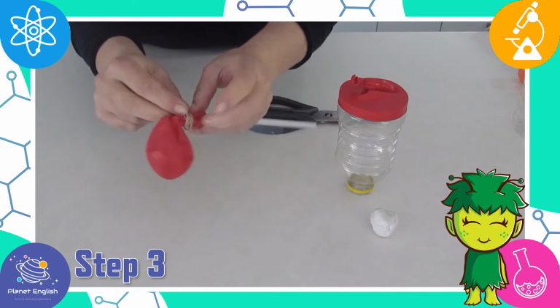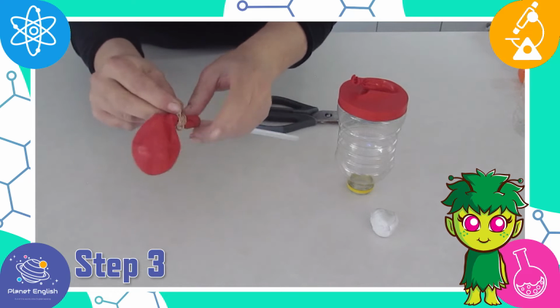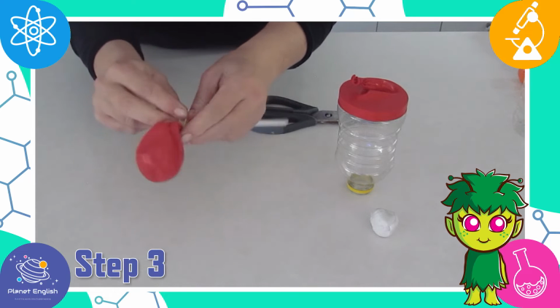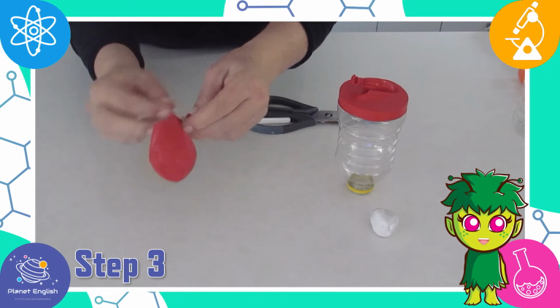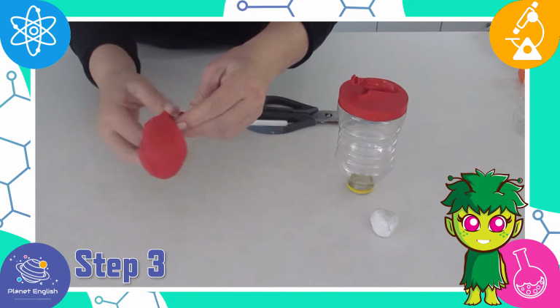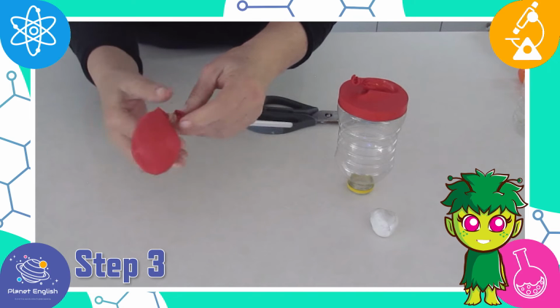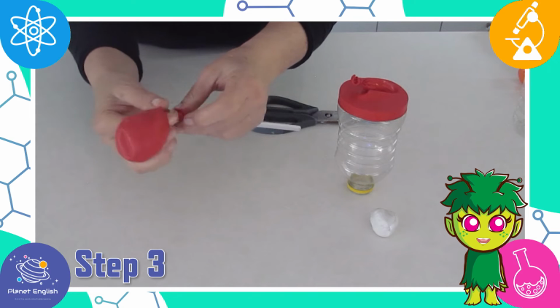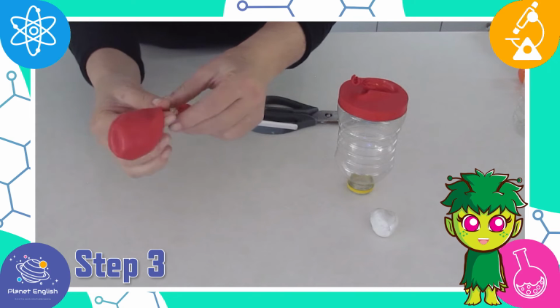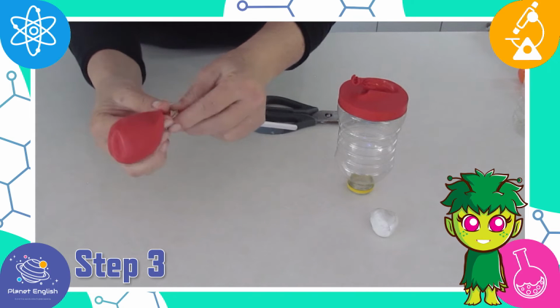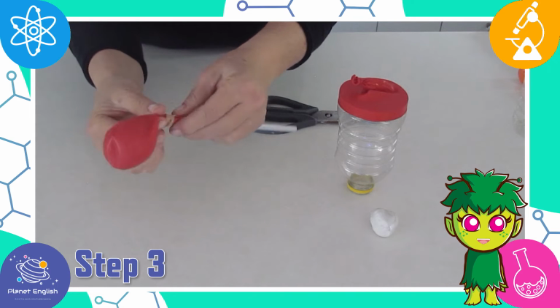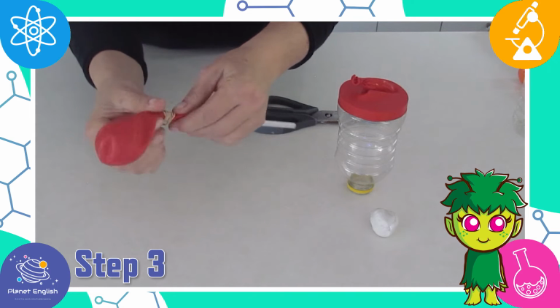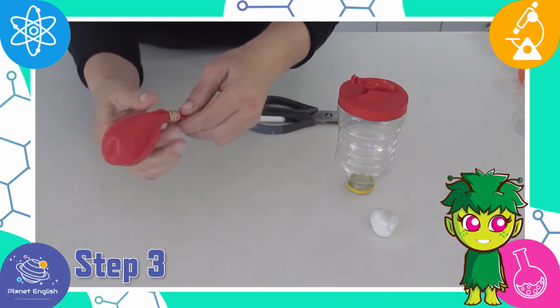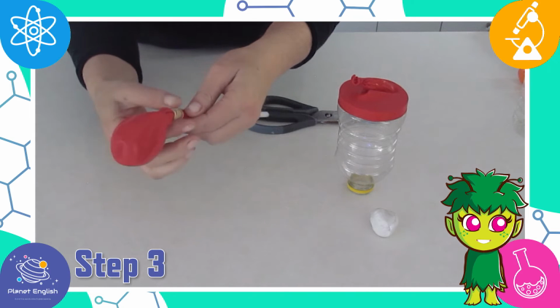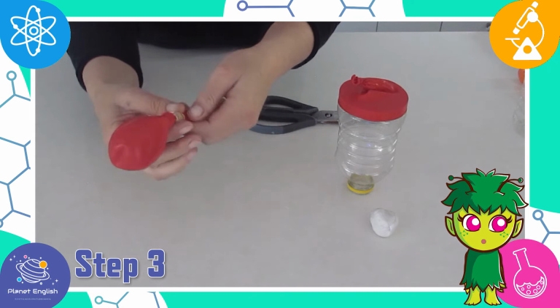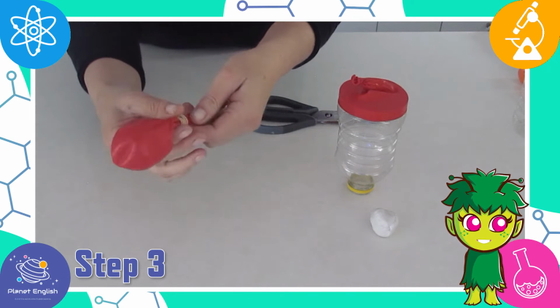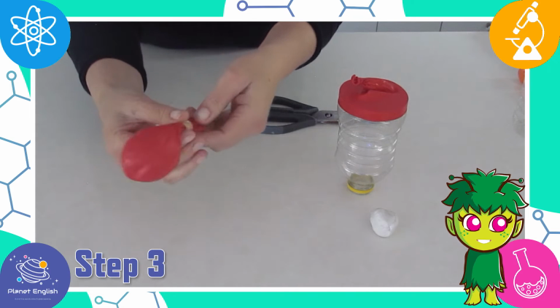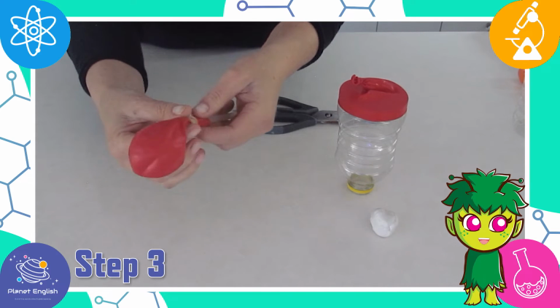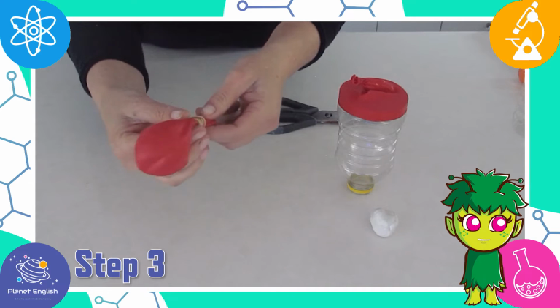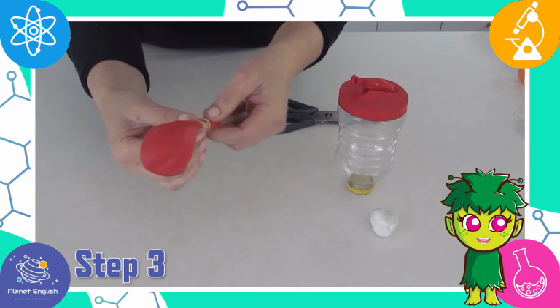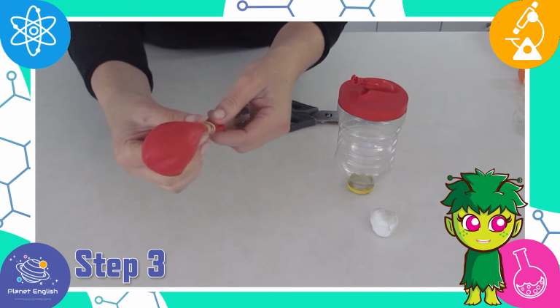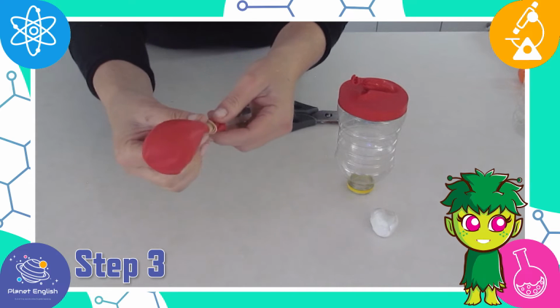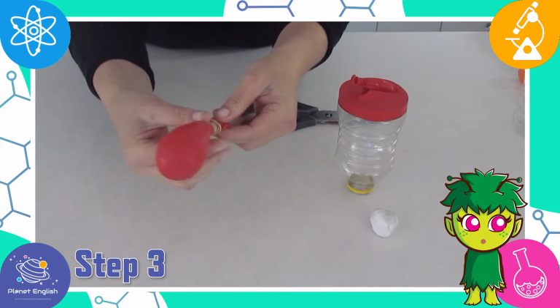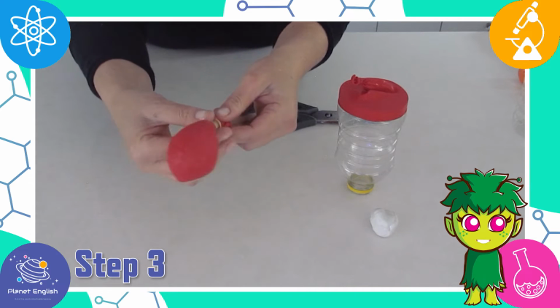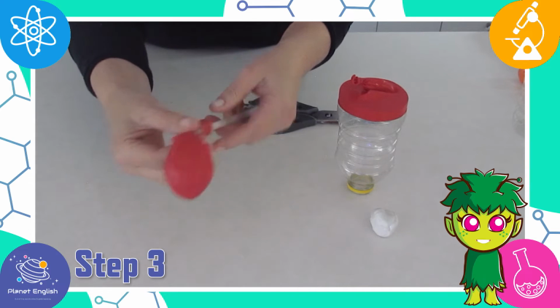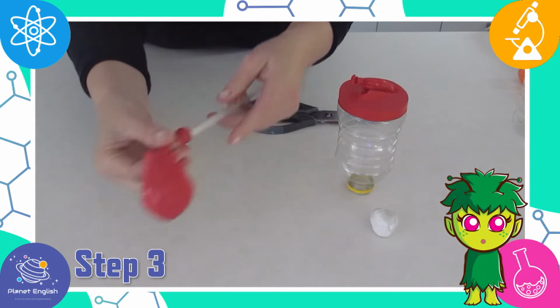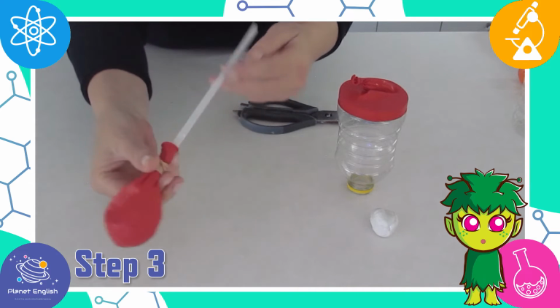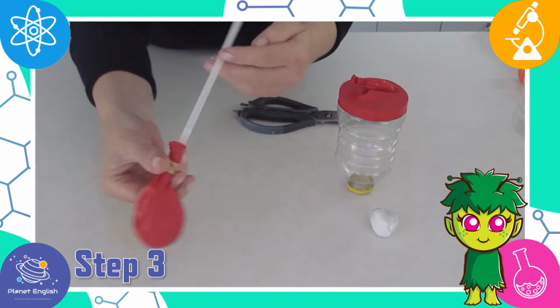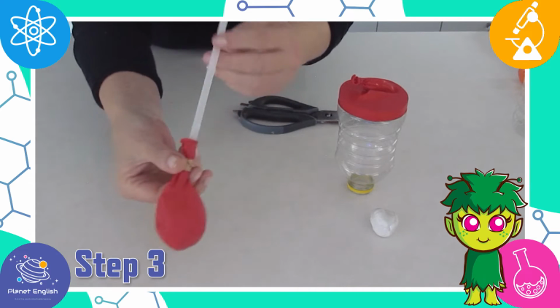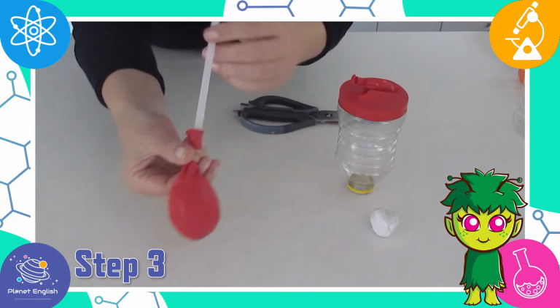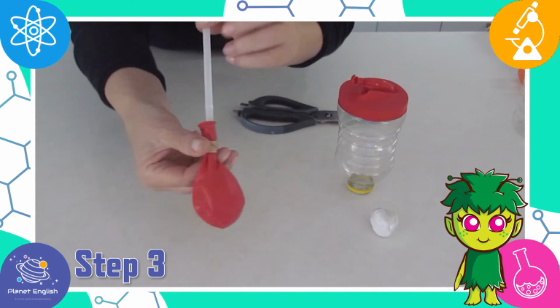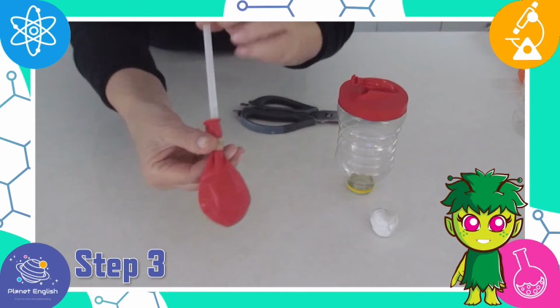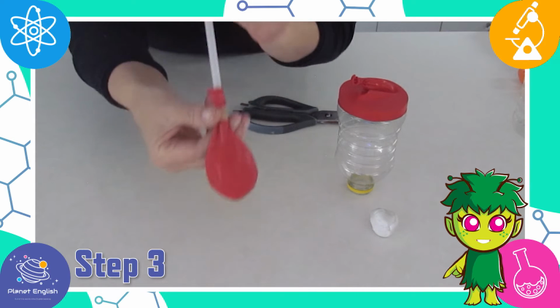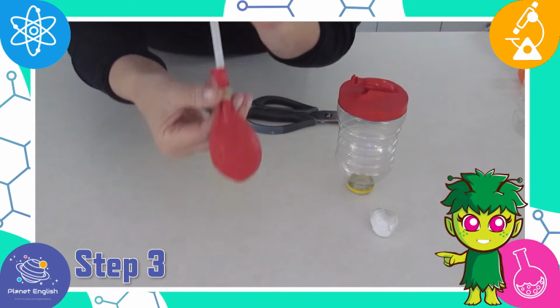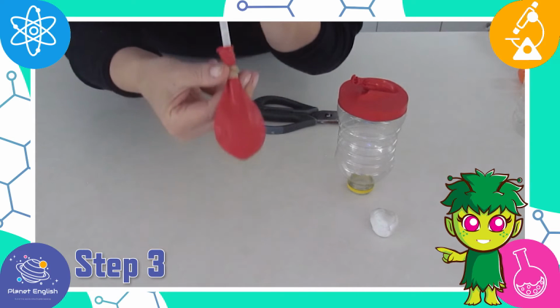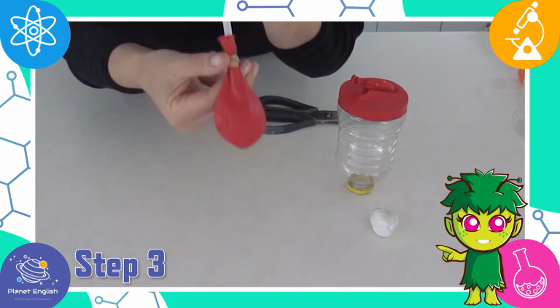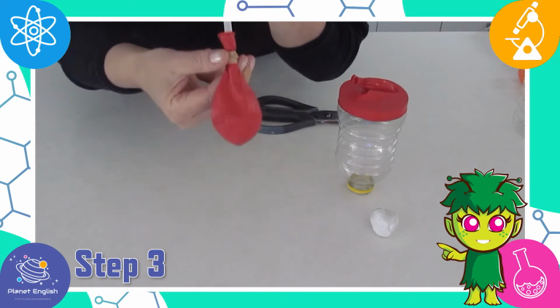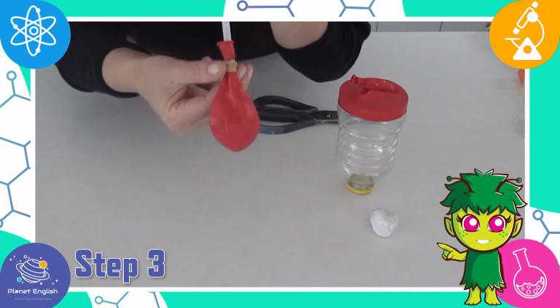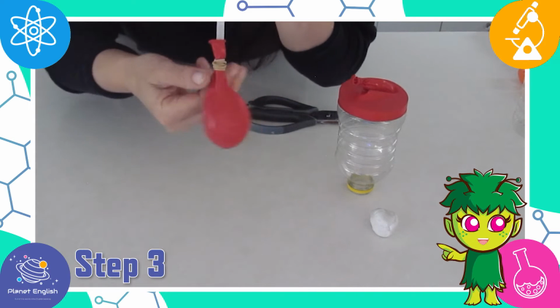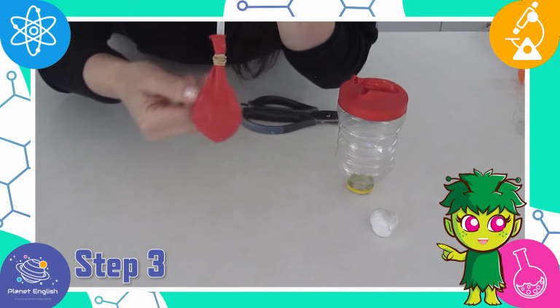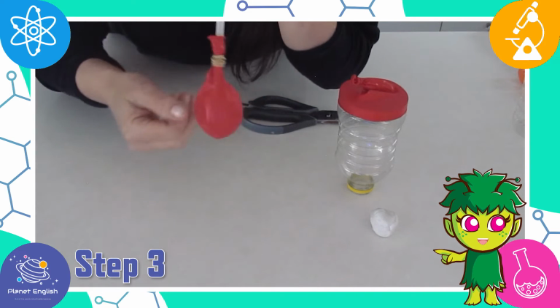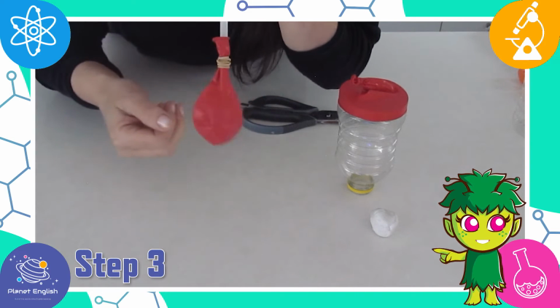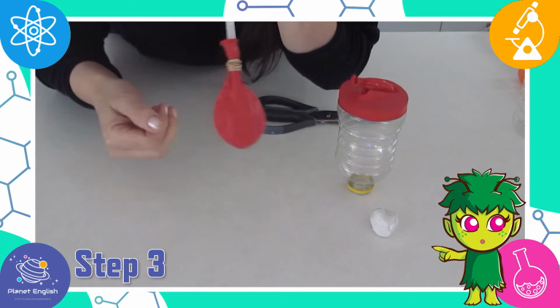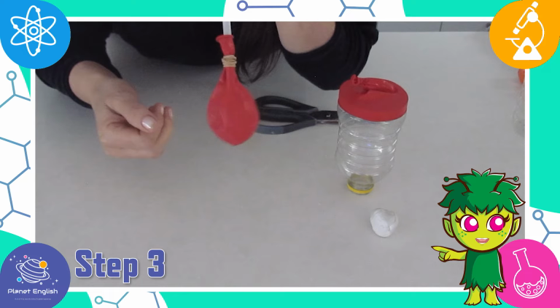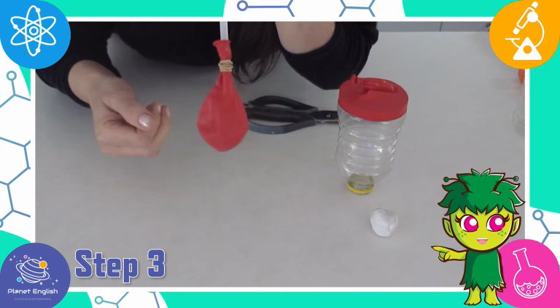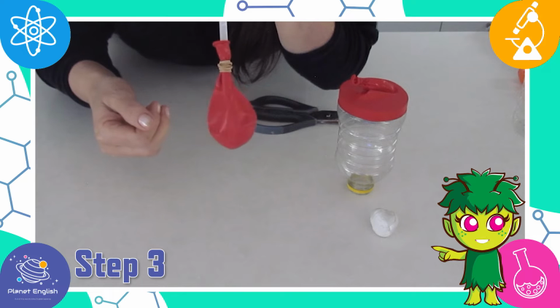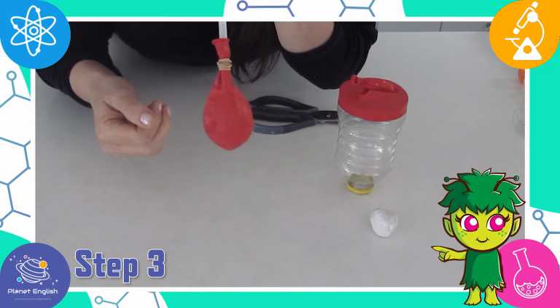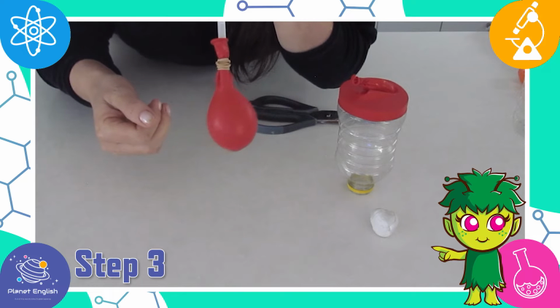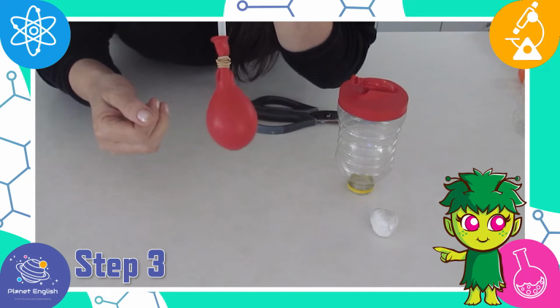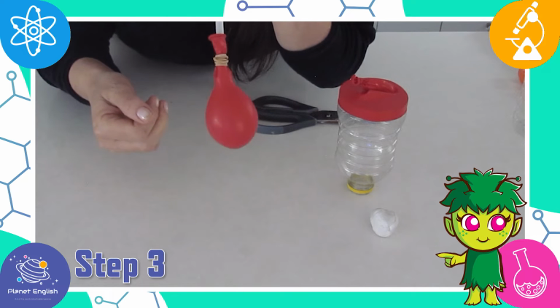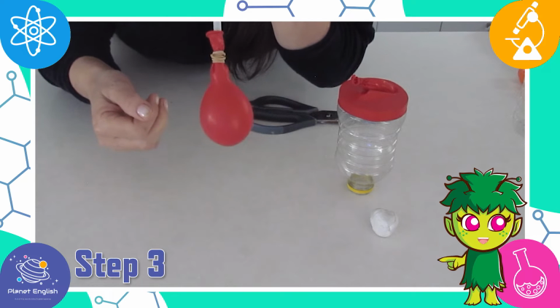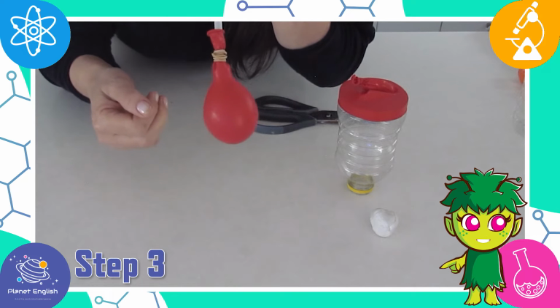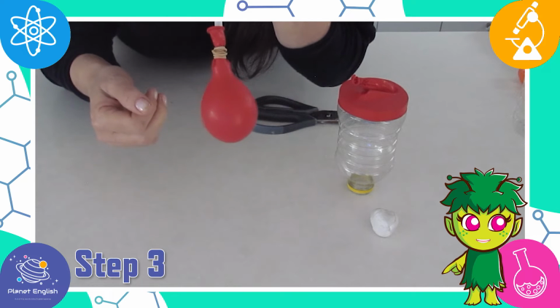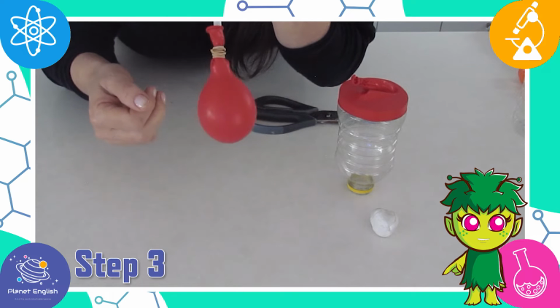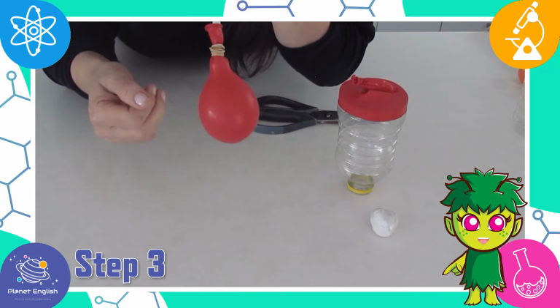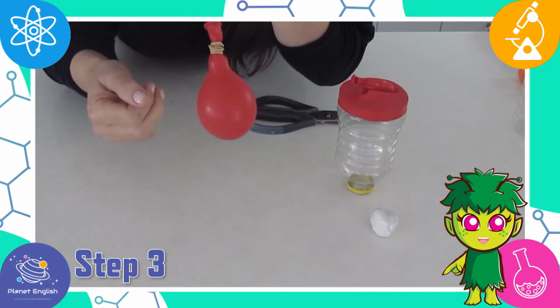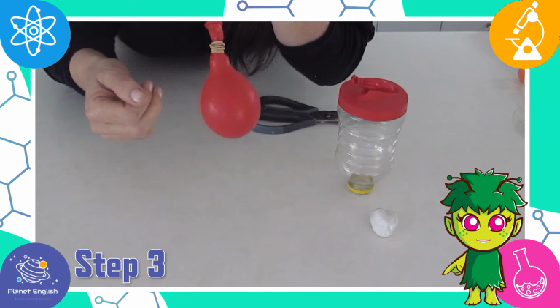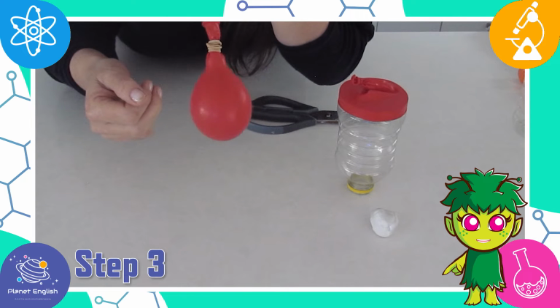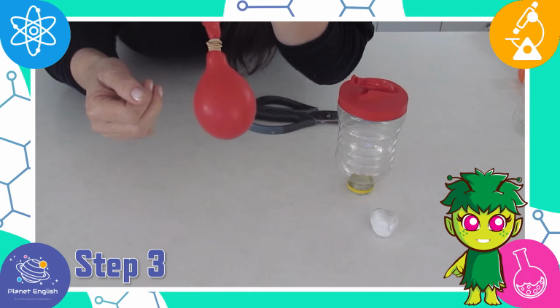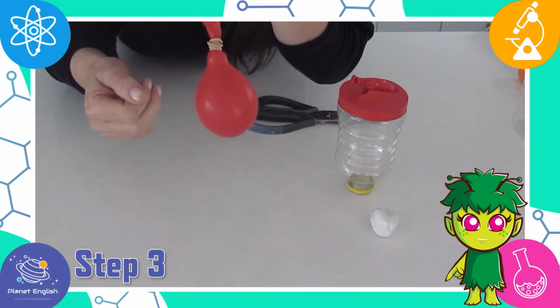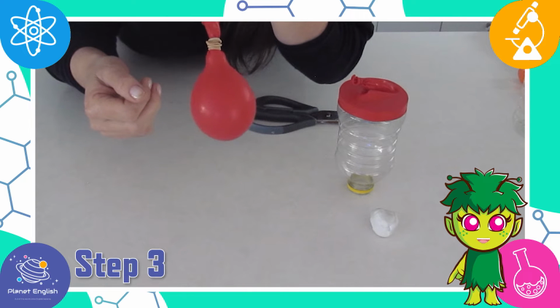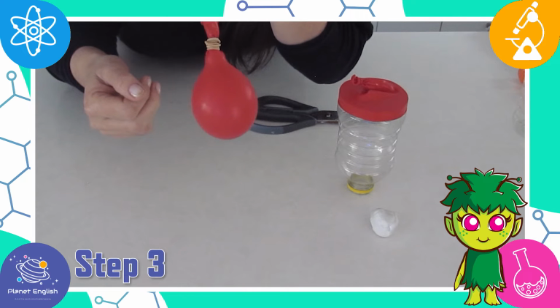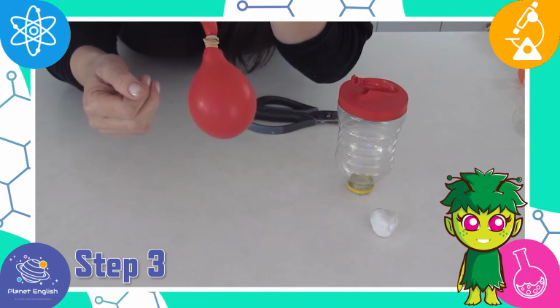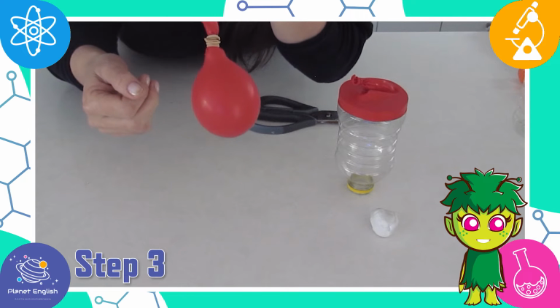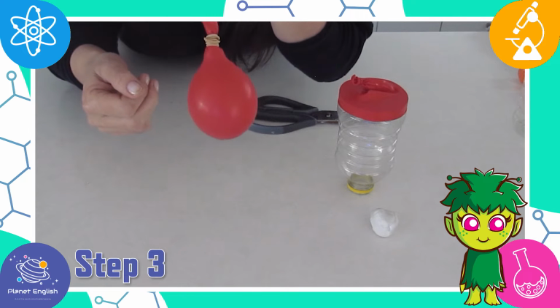Make sure that air can still flow through the straw — test it with a little blow to see if the balloon inflates.